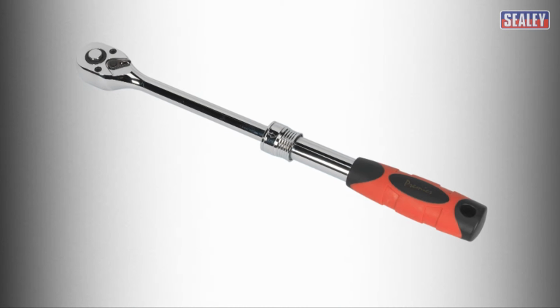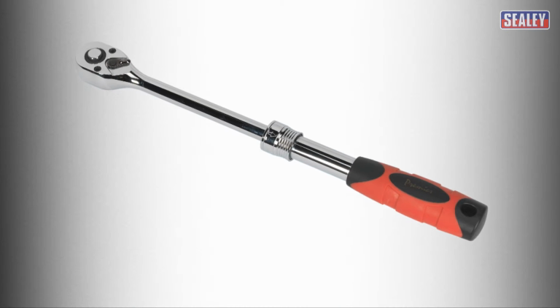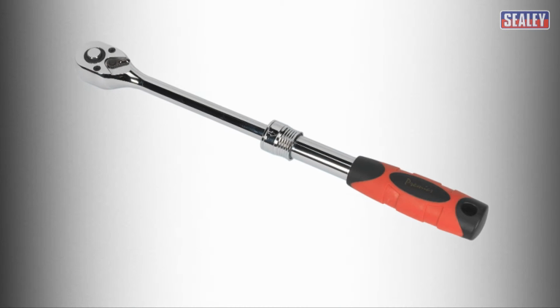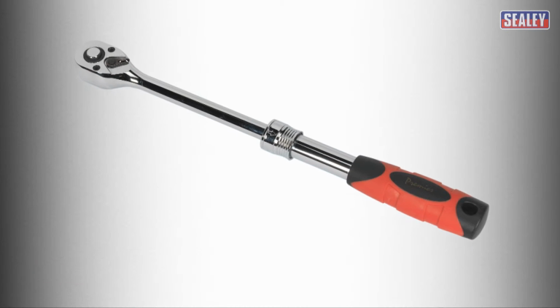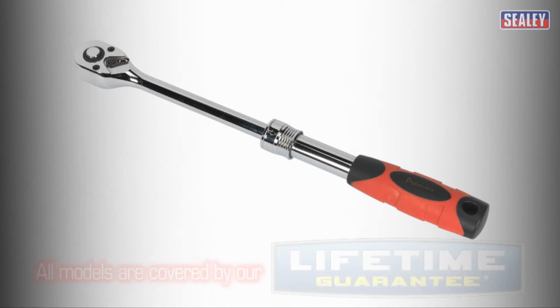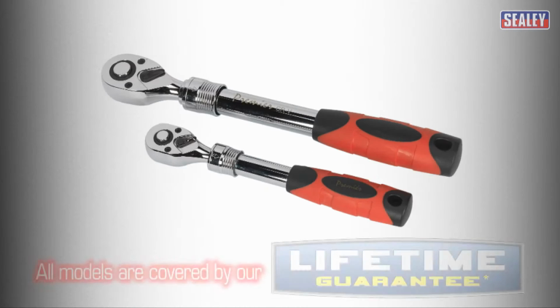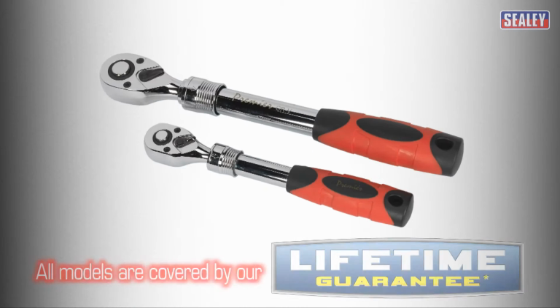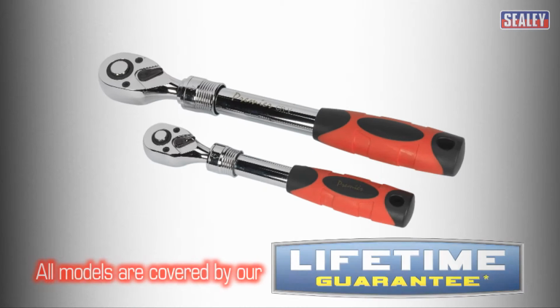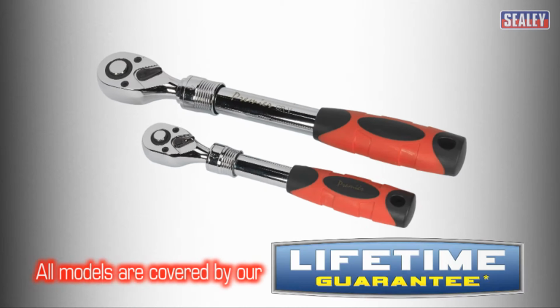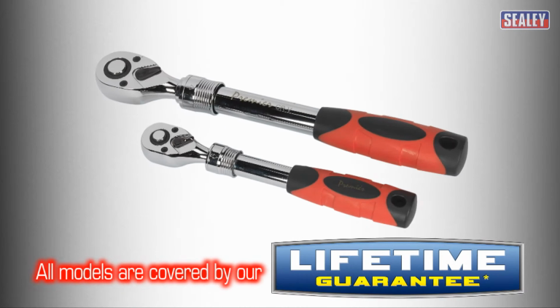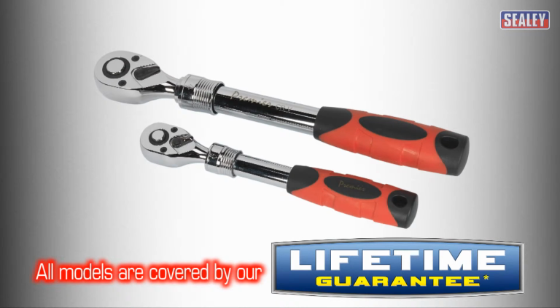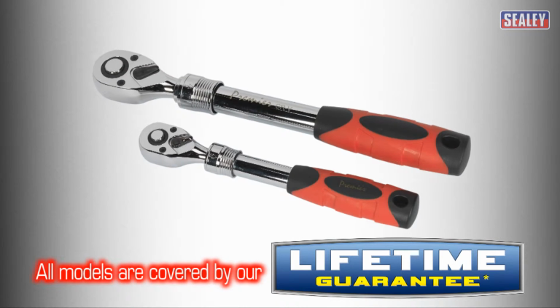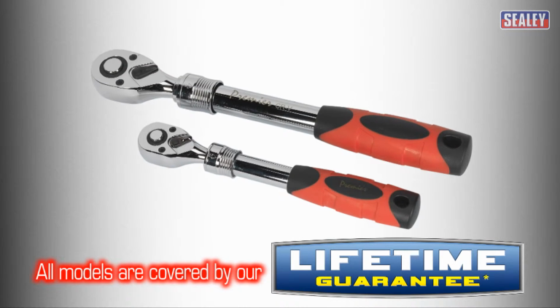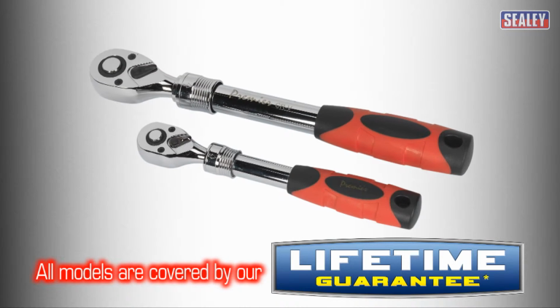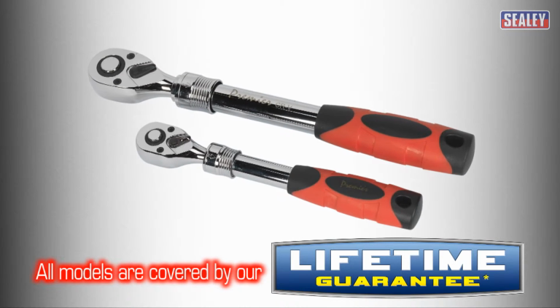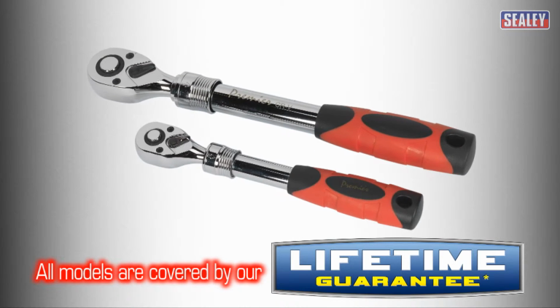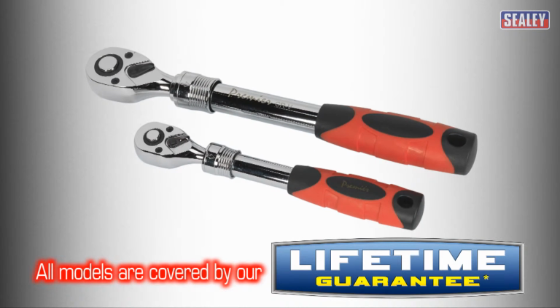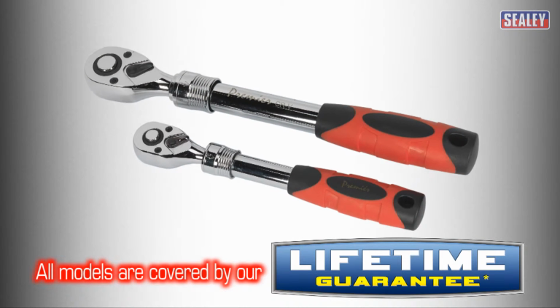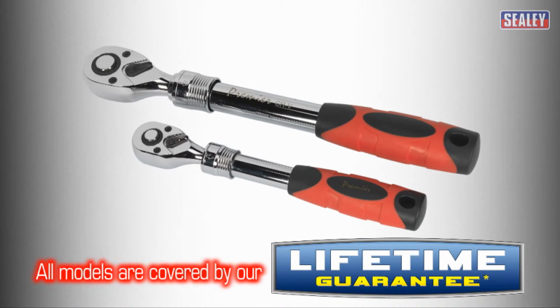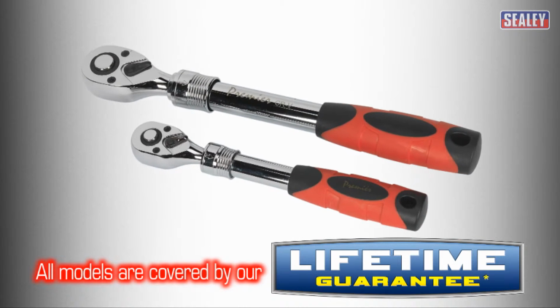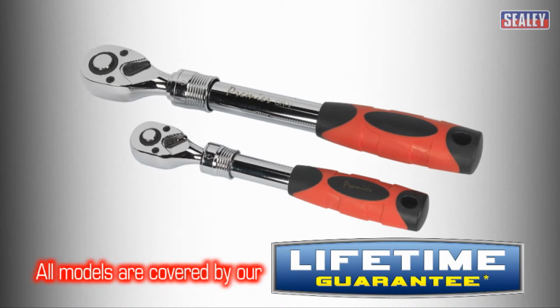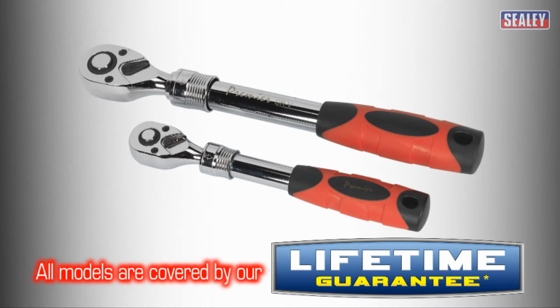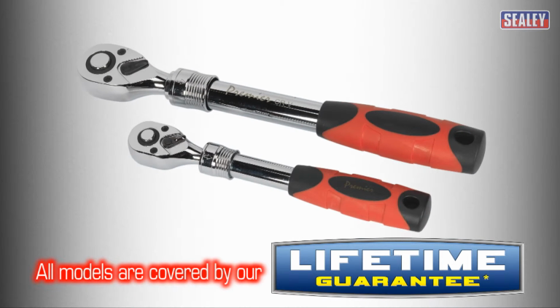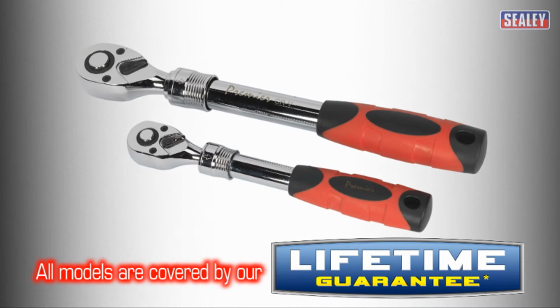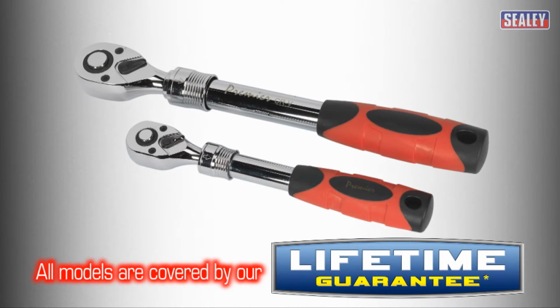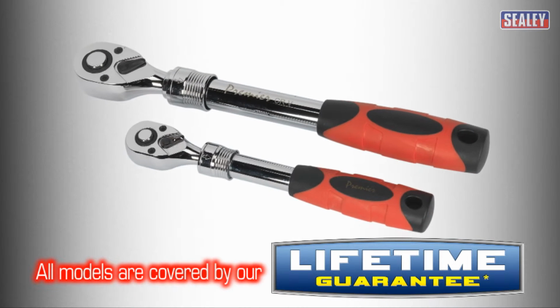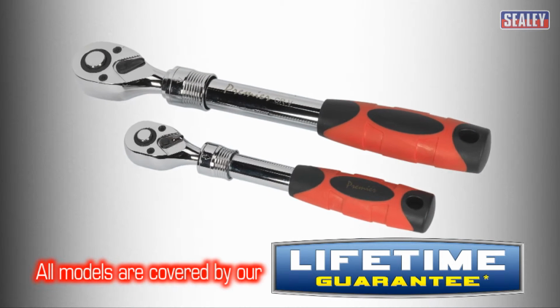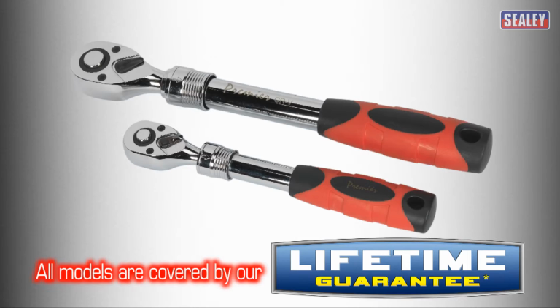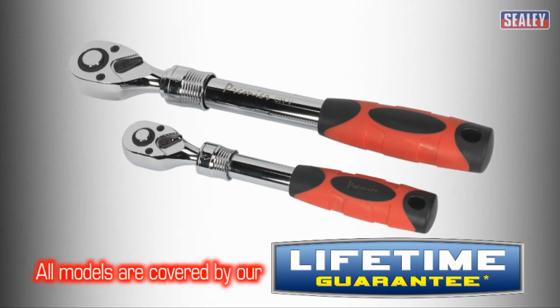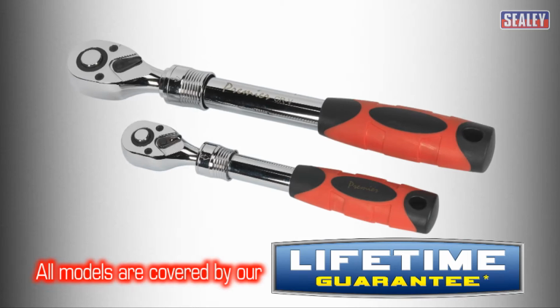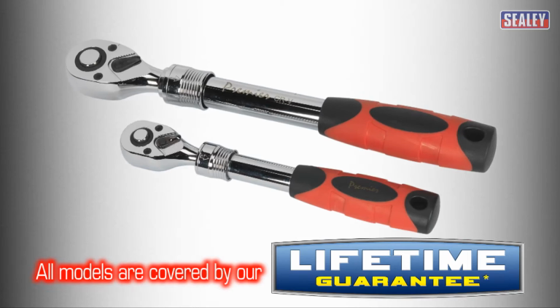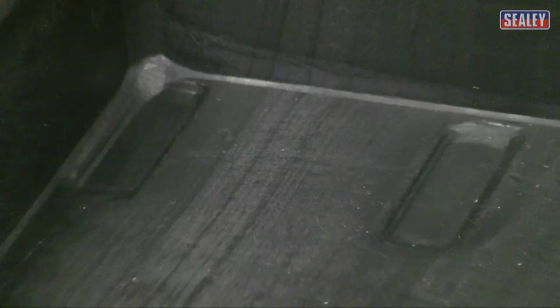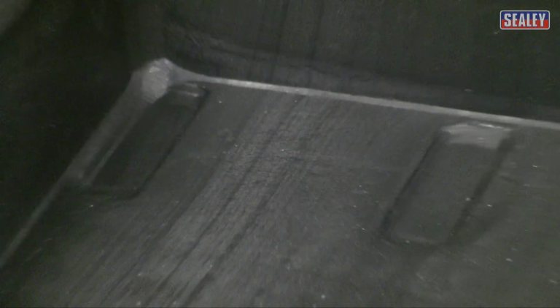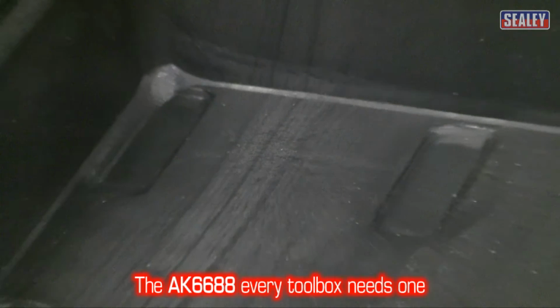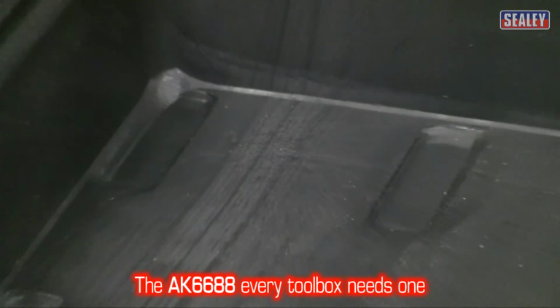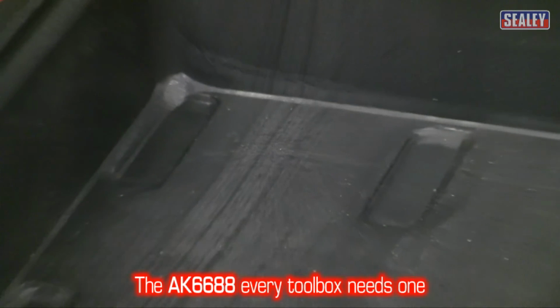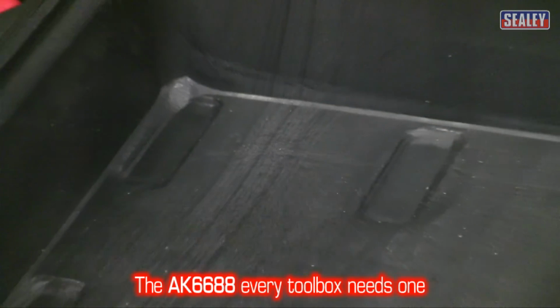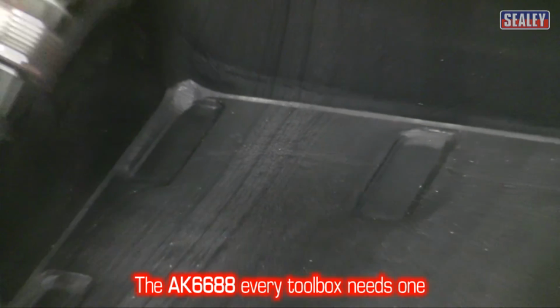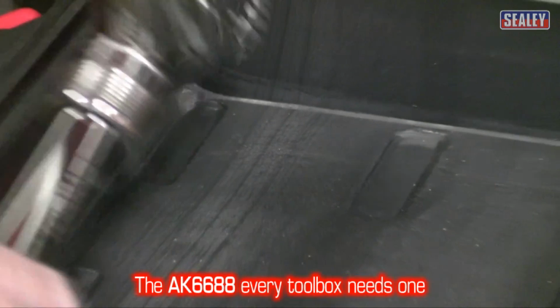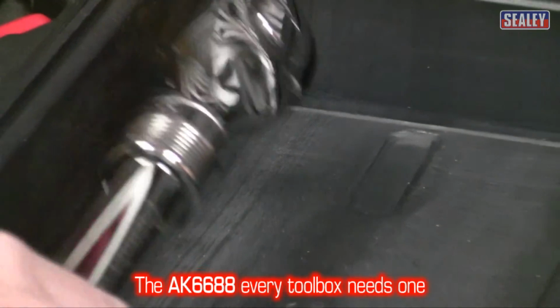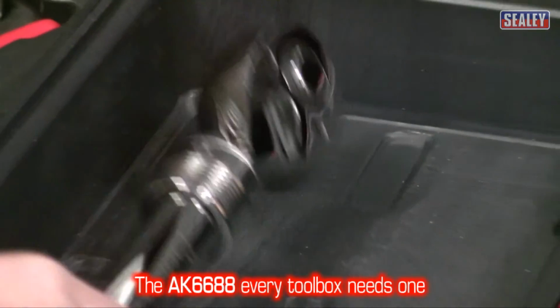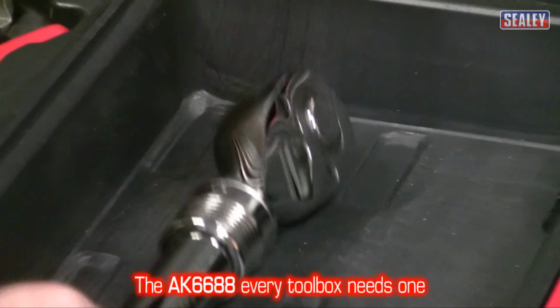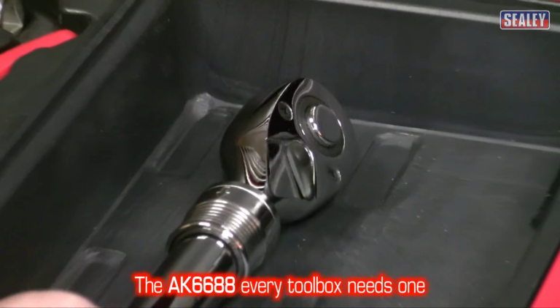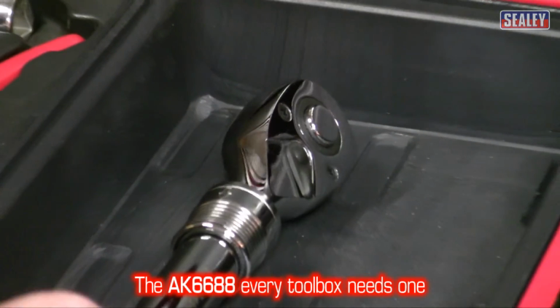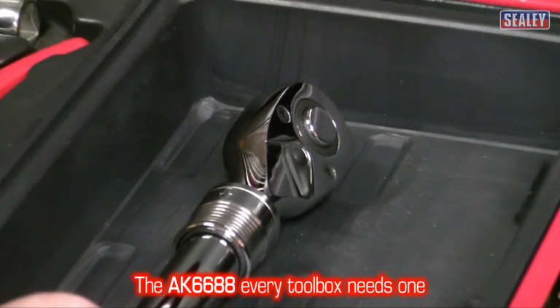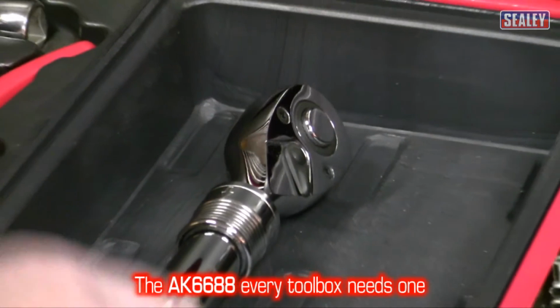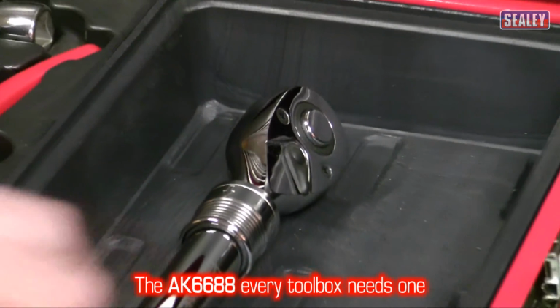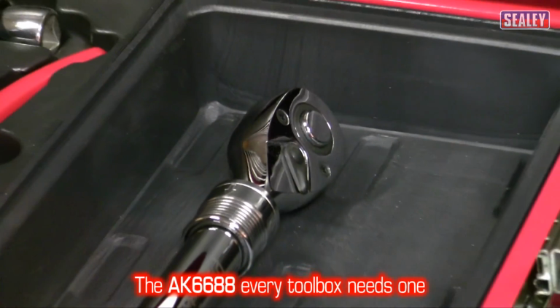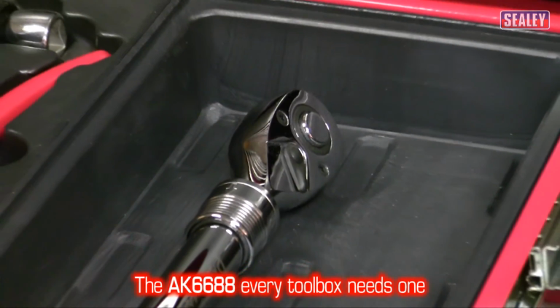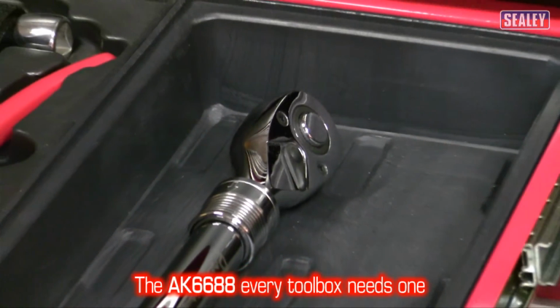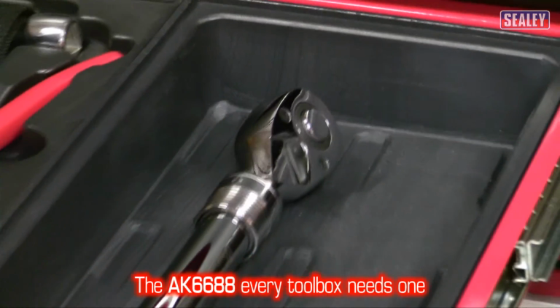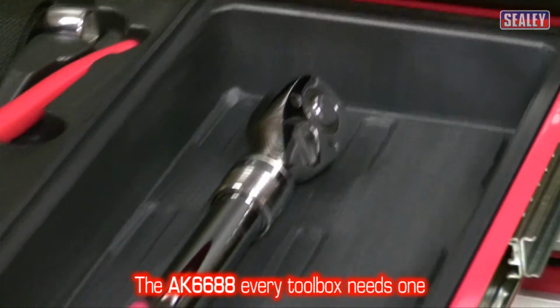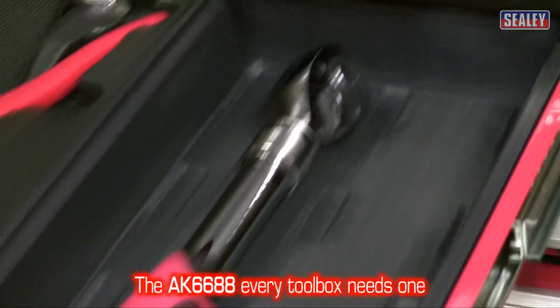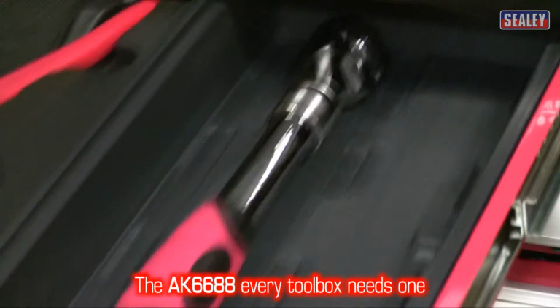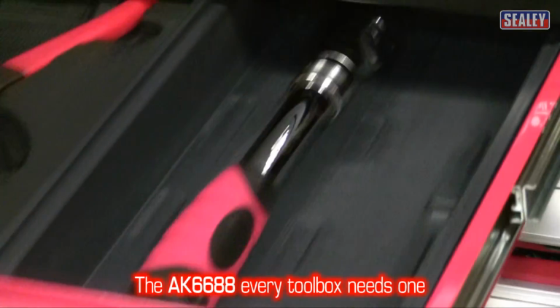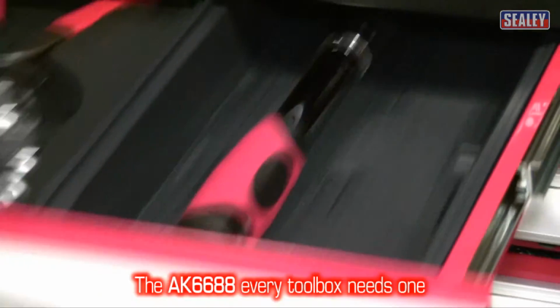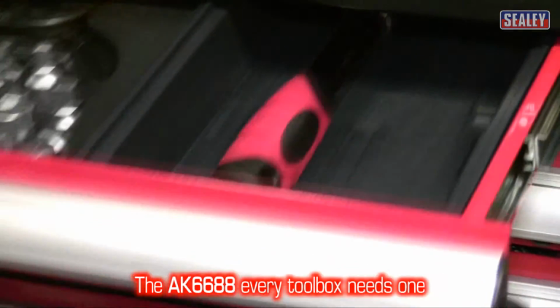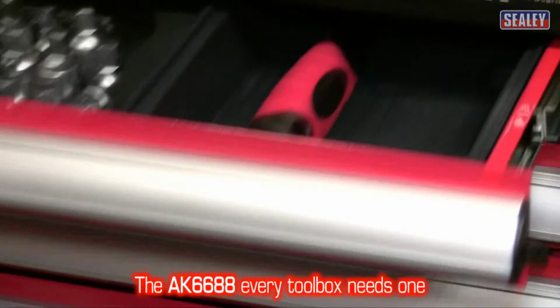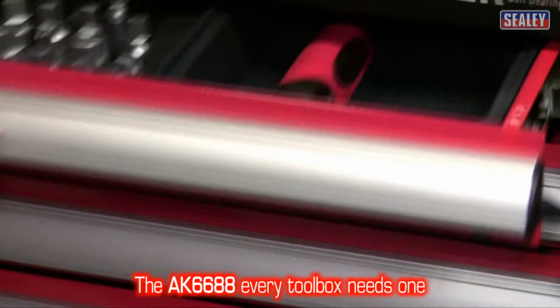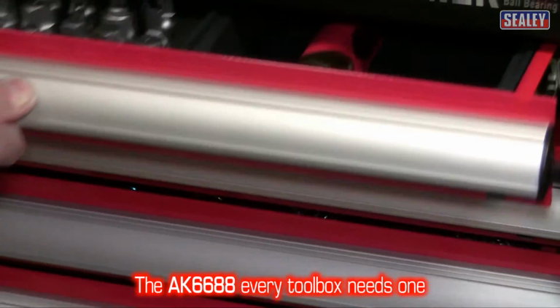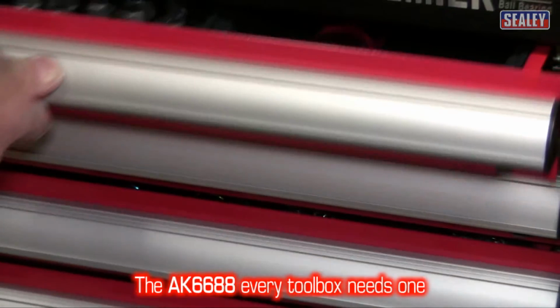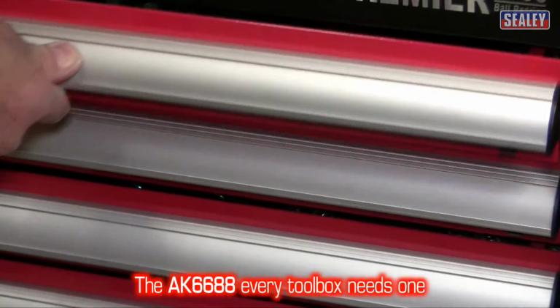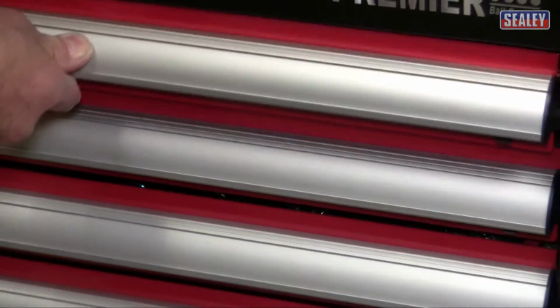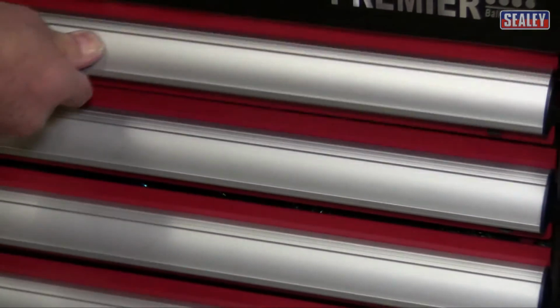Both of these are covered by a lifetime guarantee. The AK6688 — every toolbox needs one.